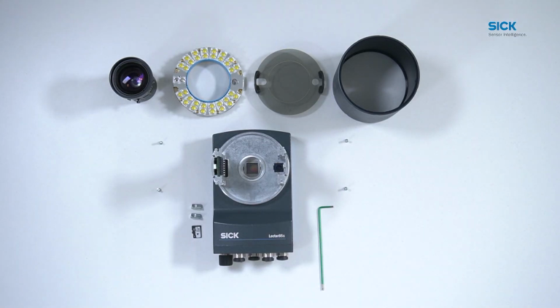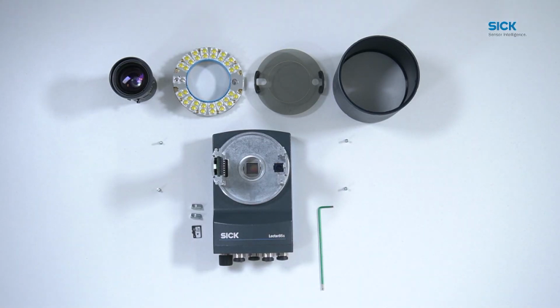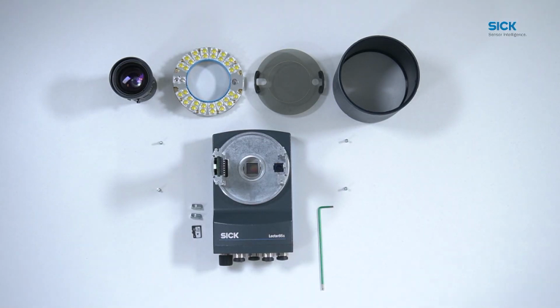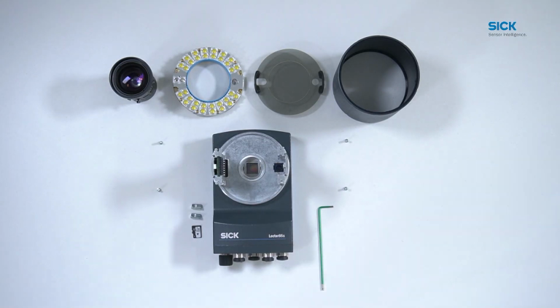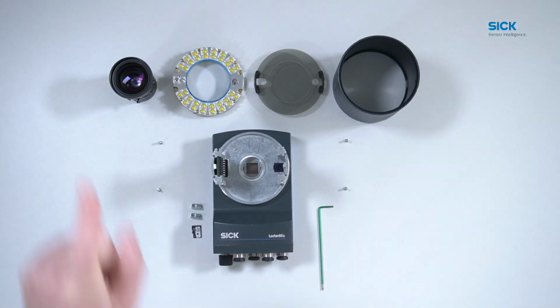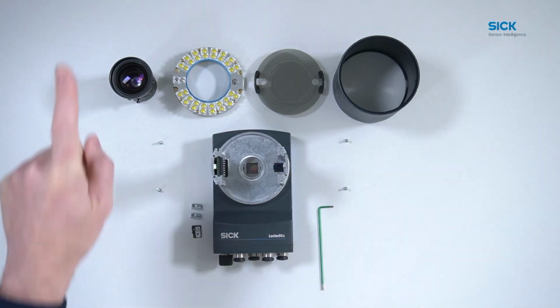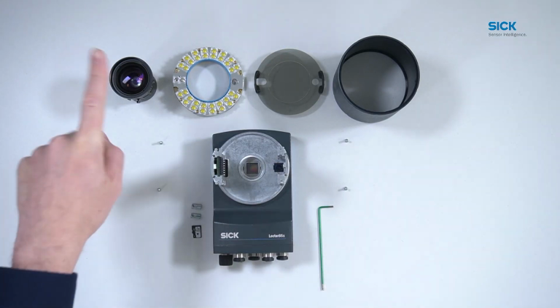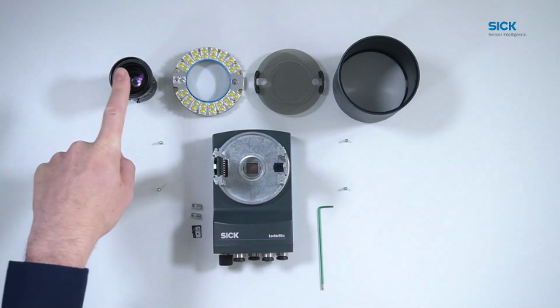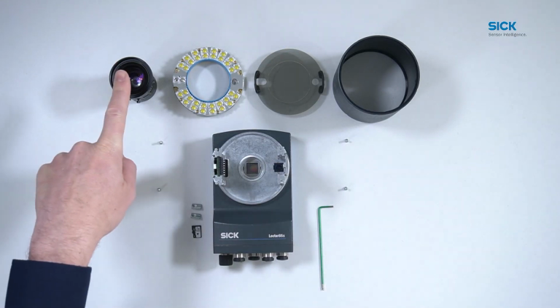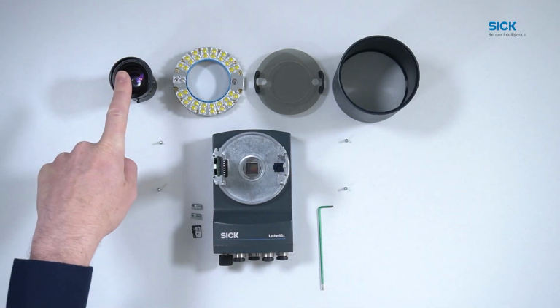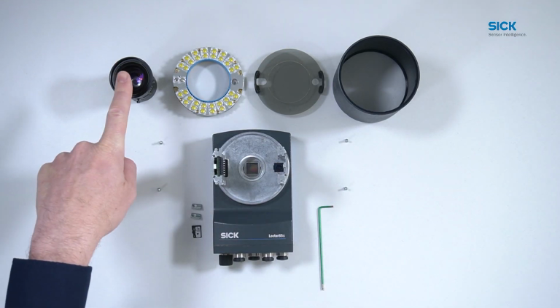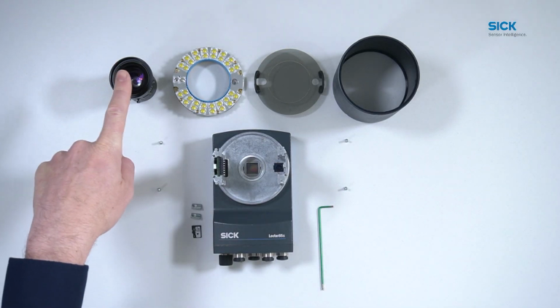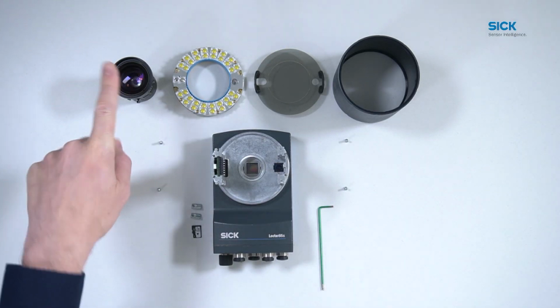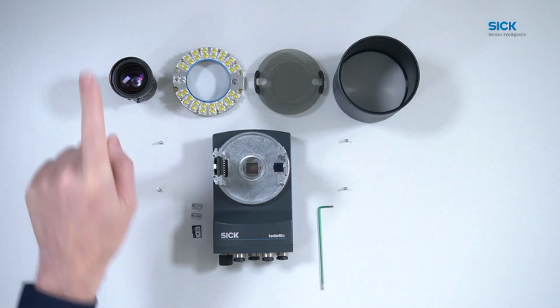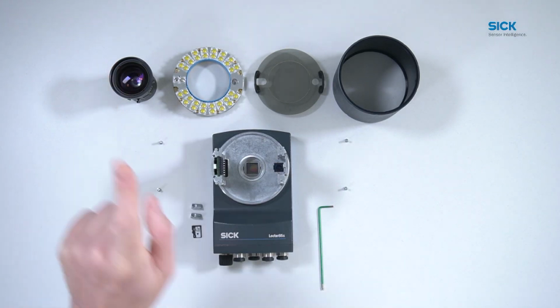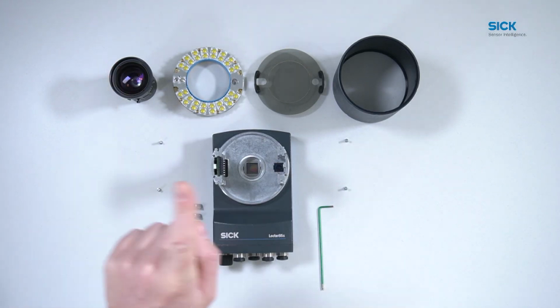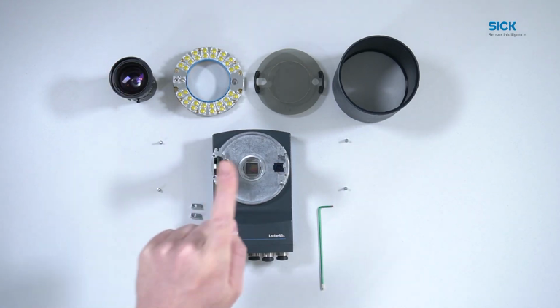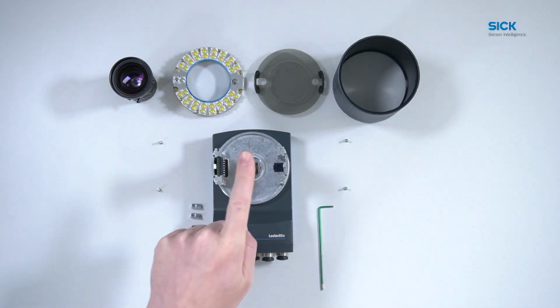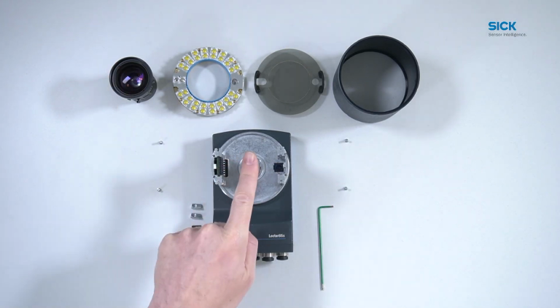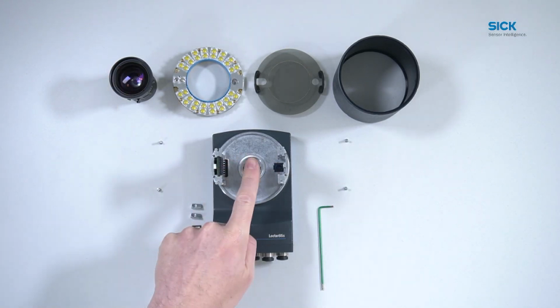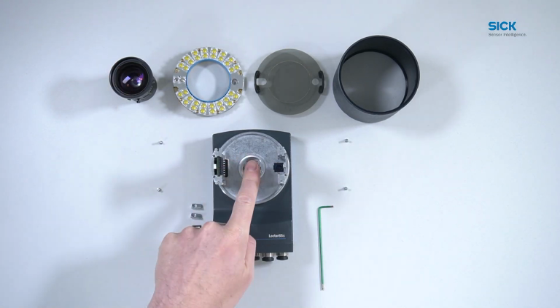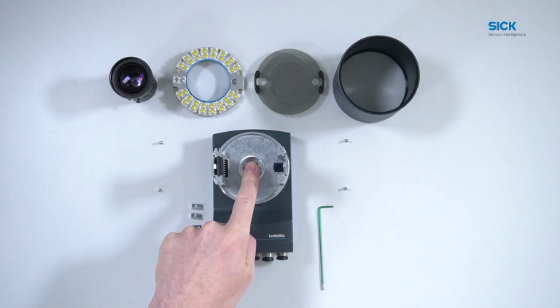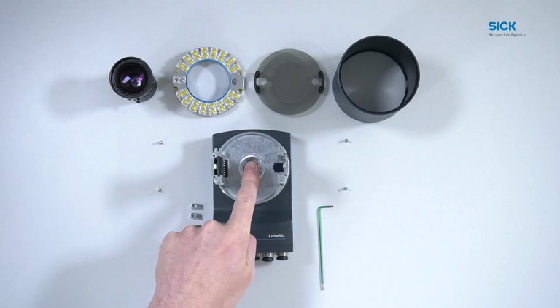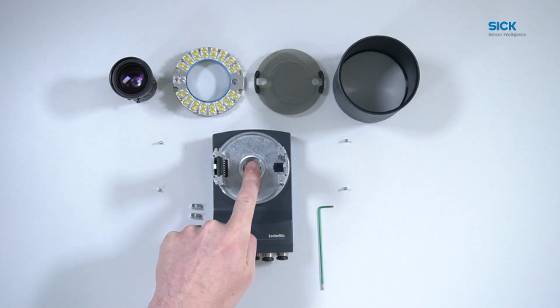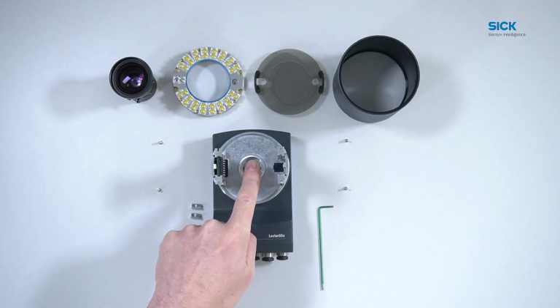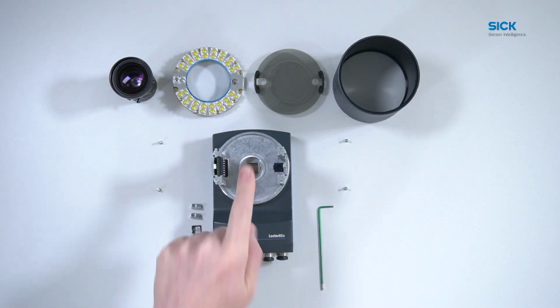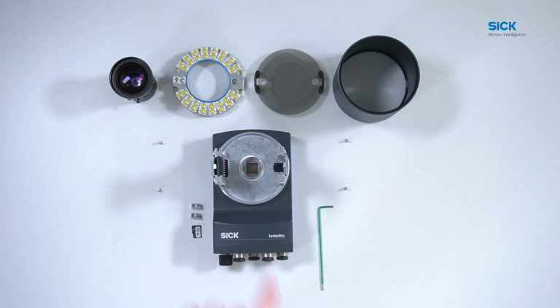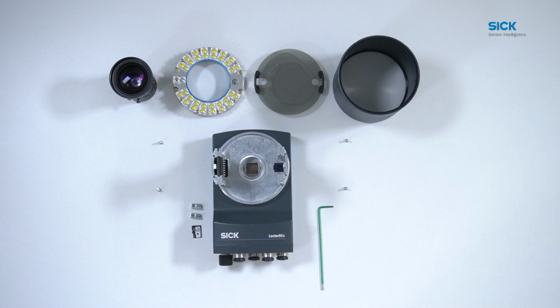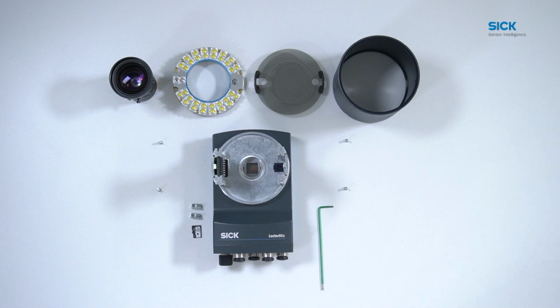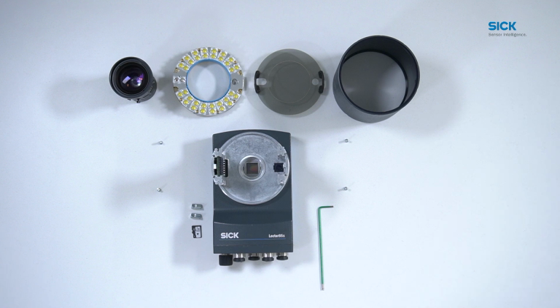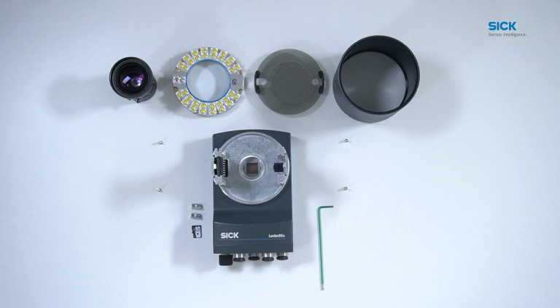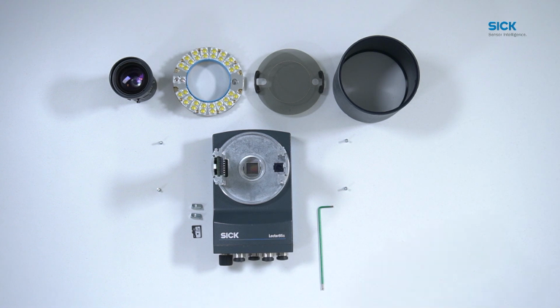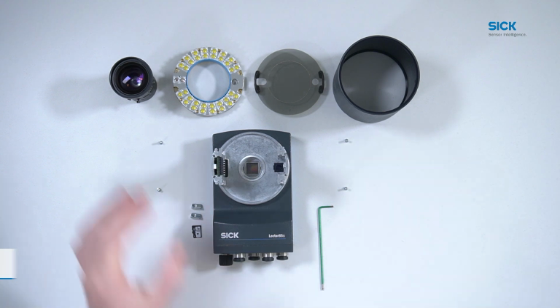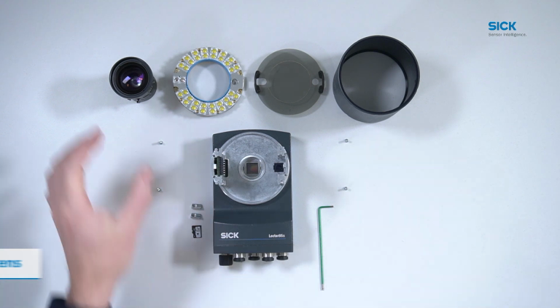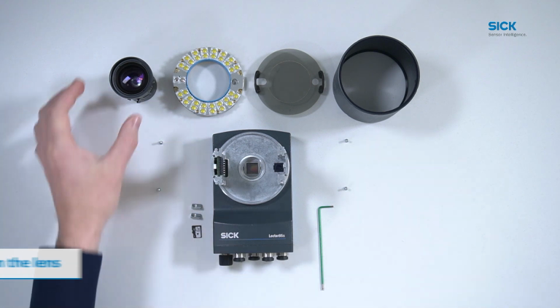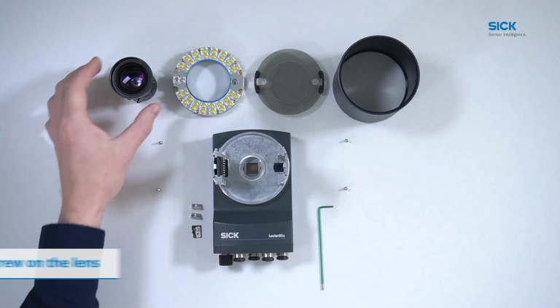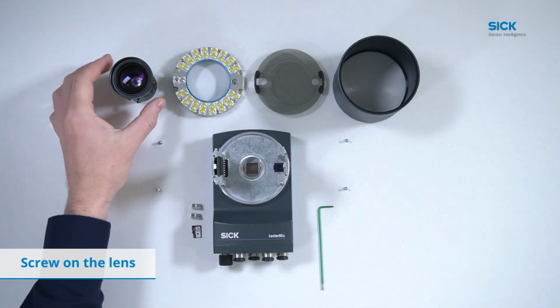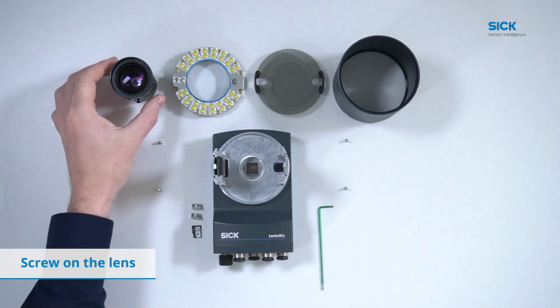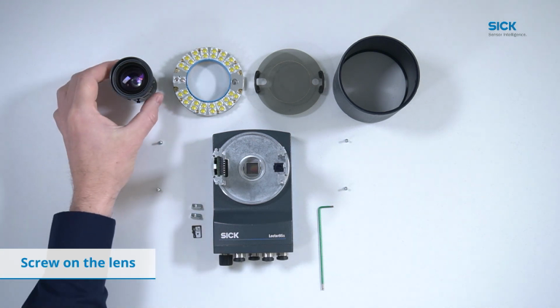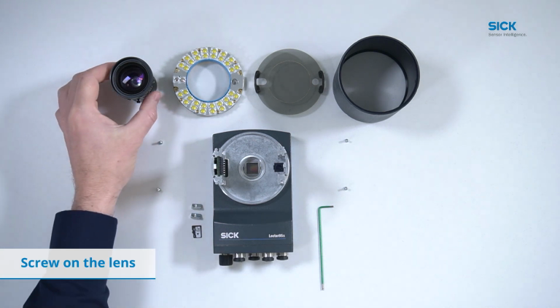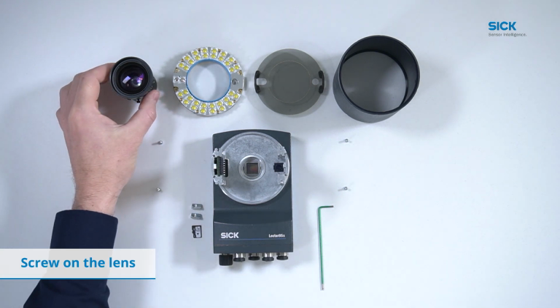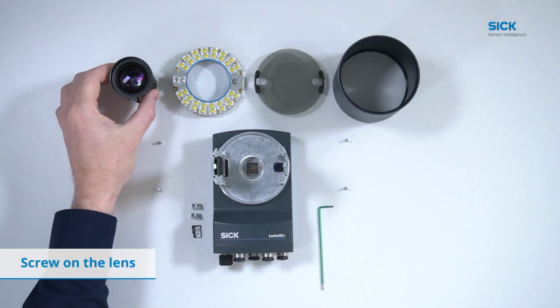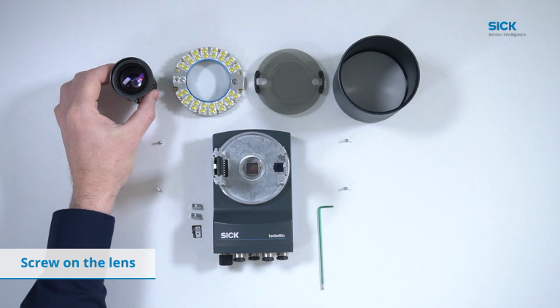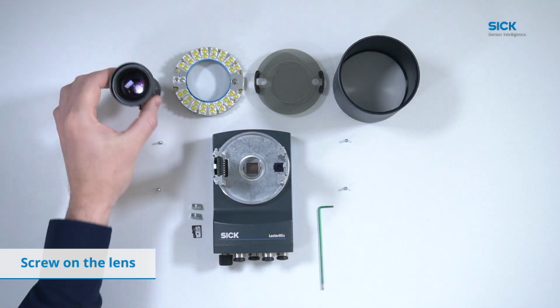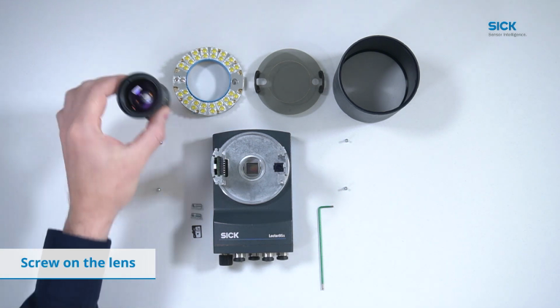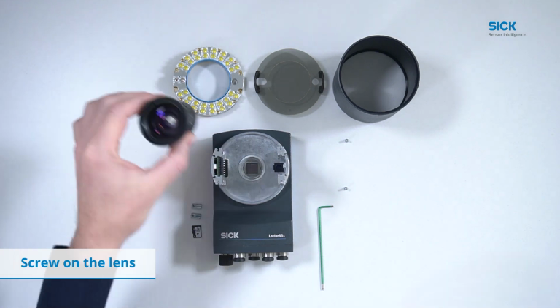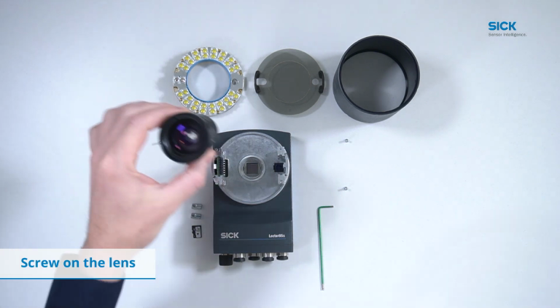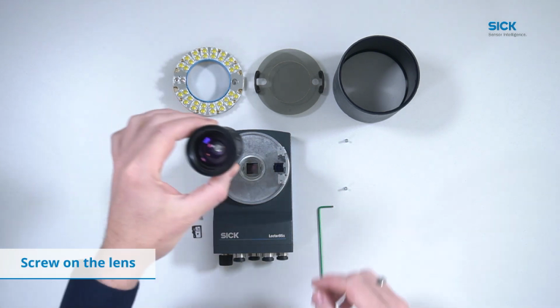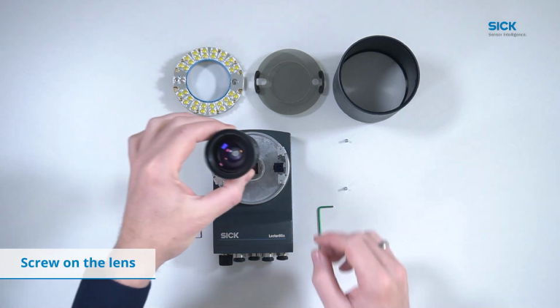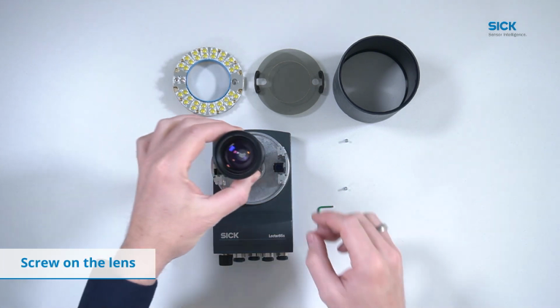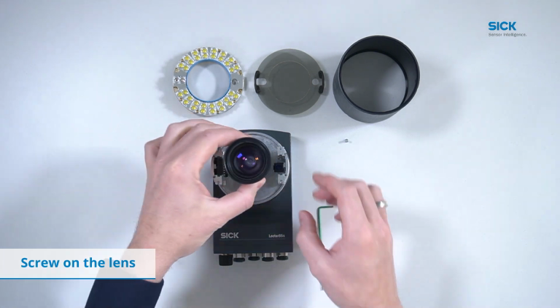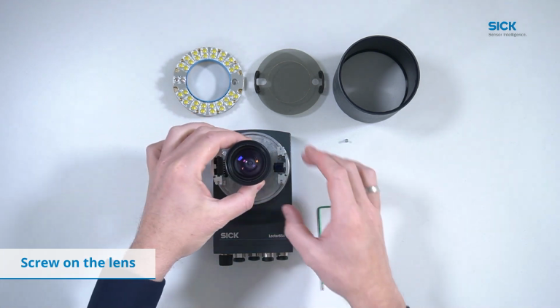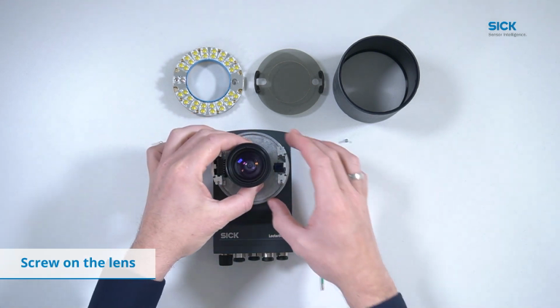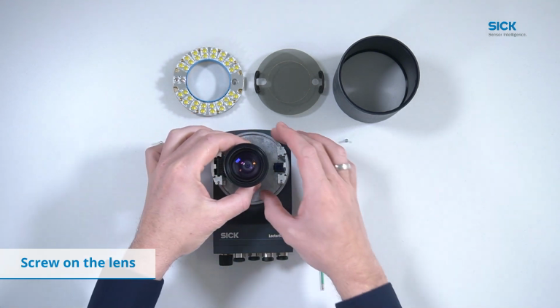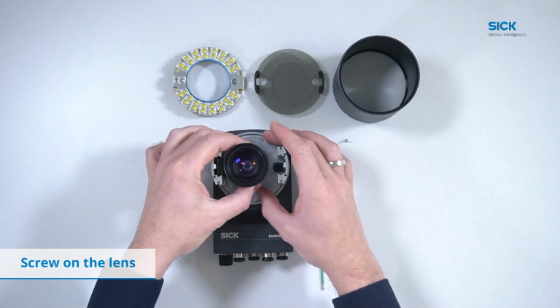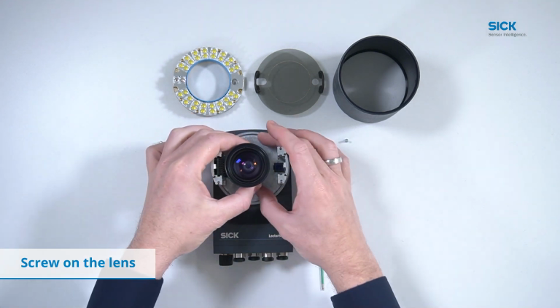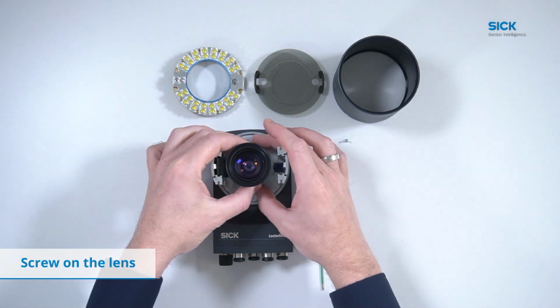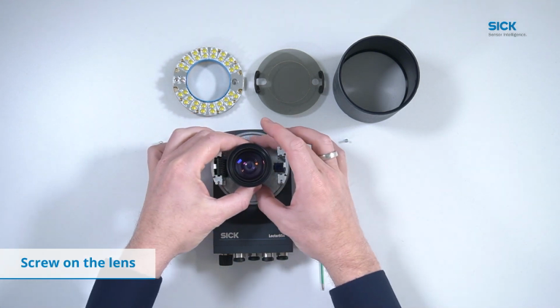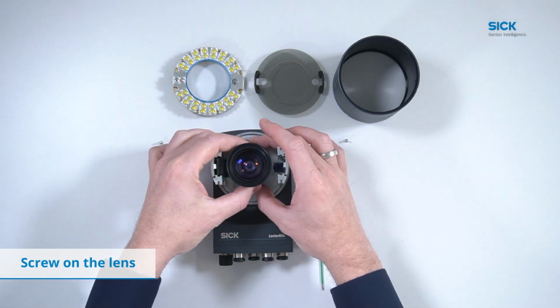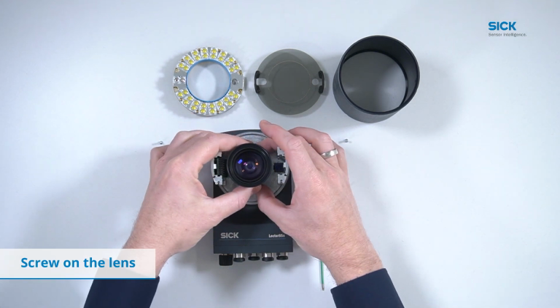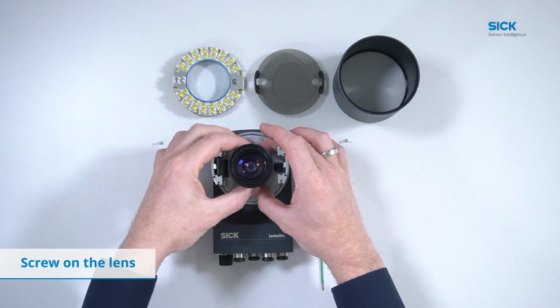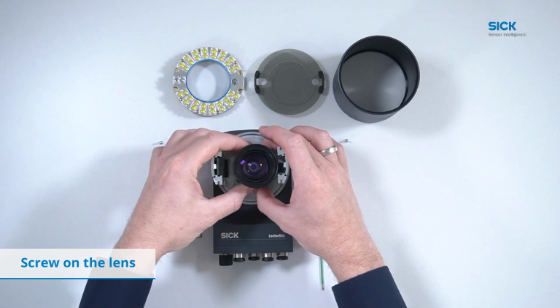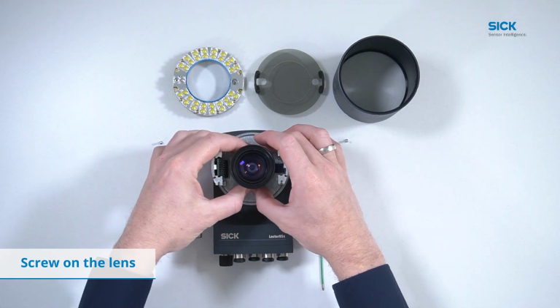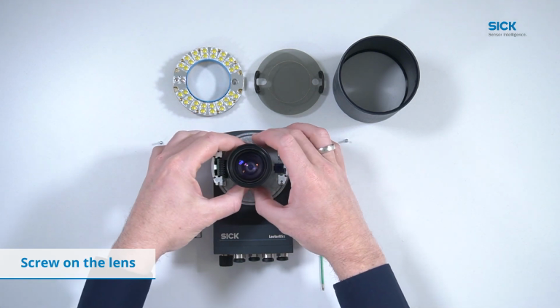Next, screw on the lens. As the body has a C-mount, it is compatible with all C-mount lenses.